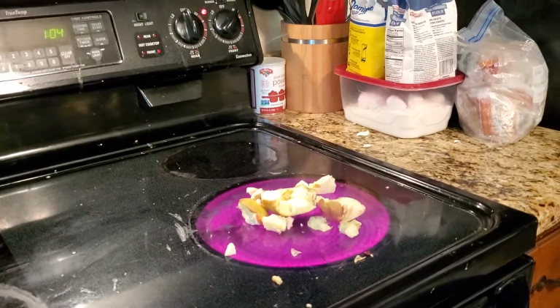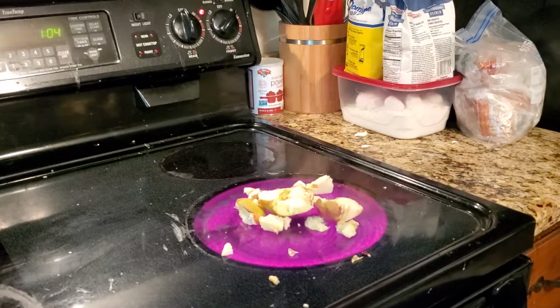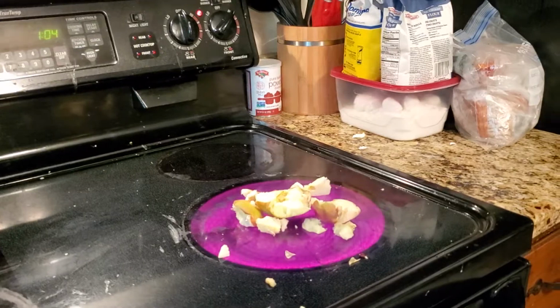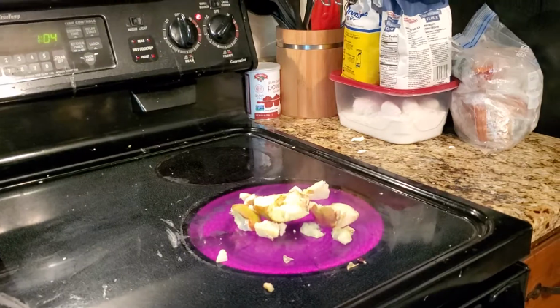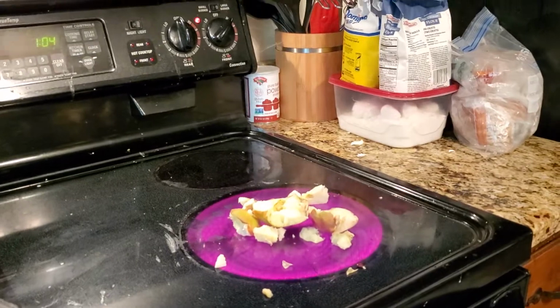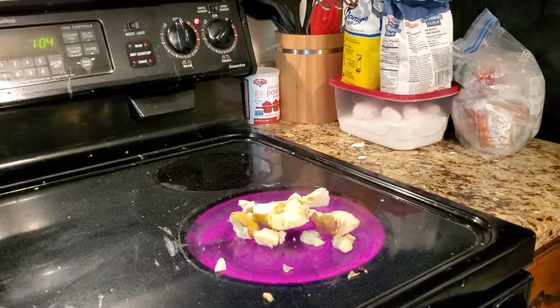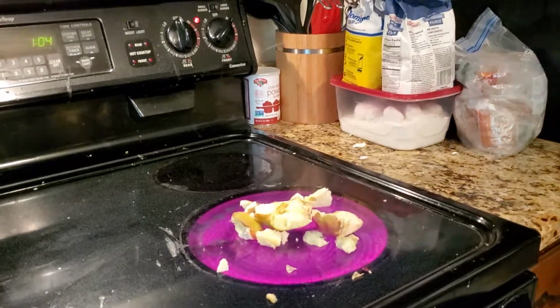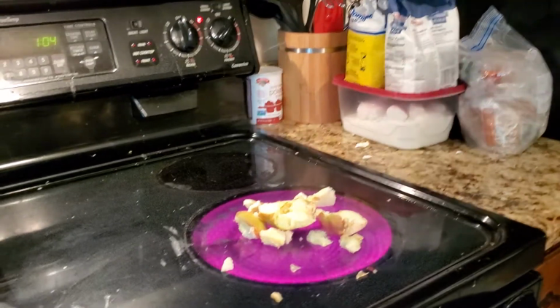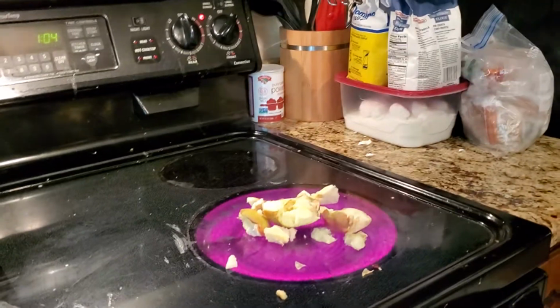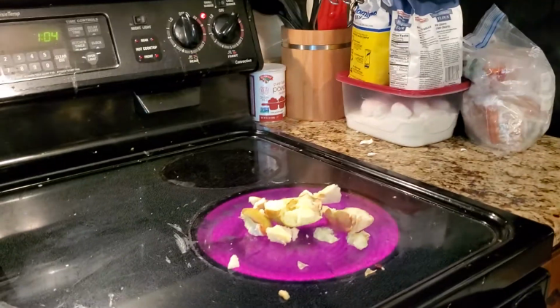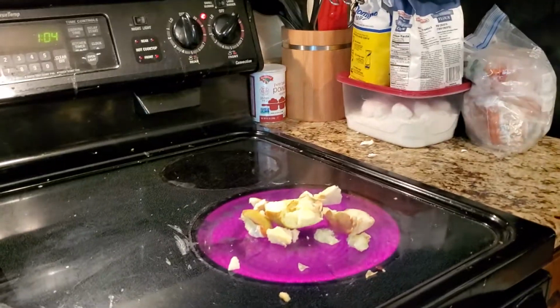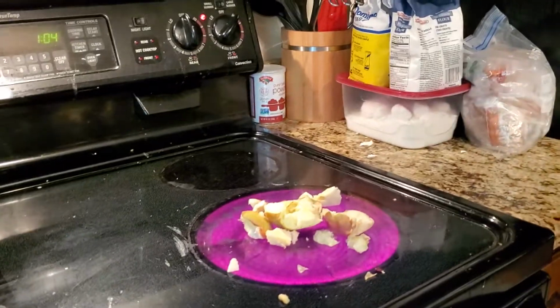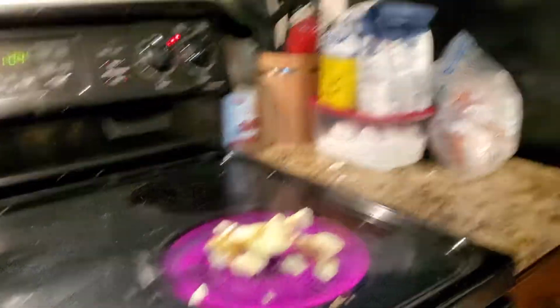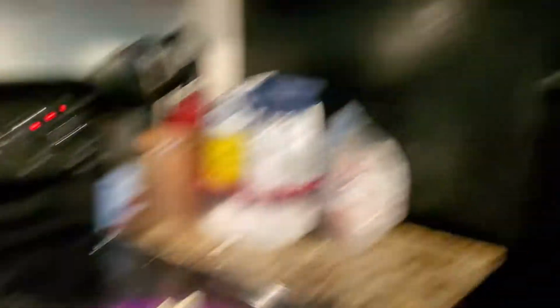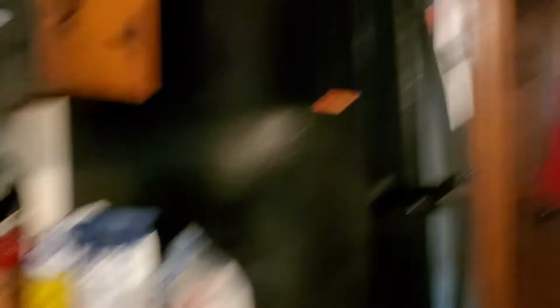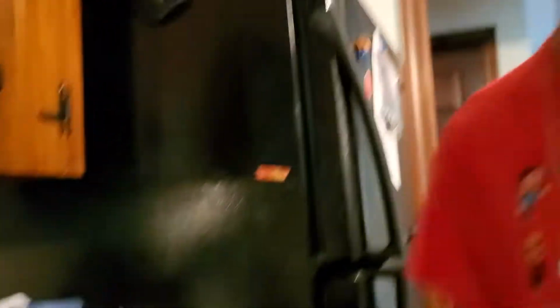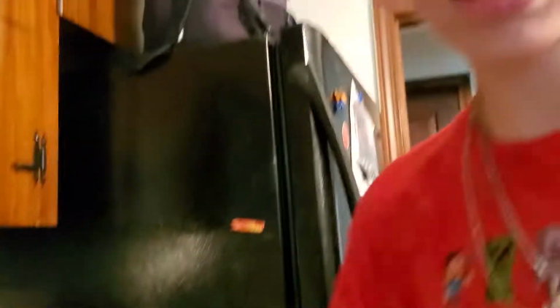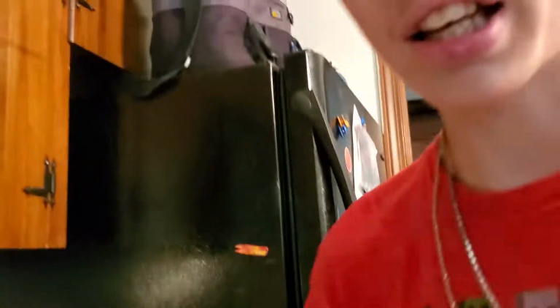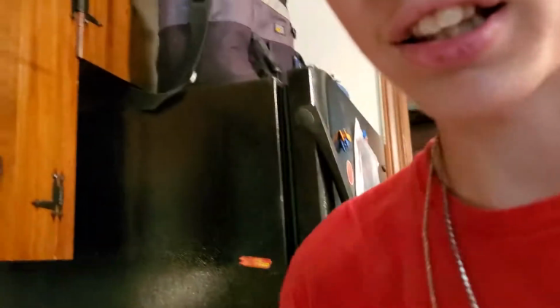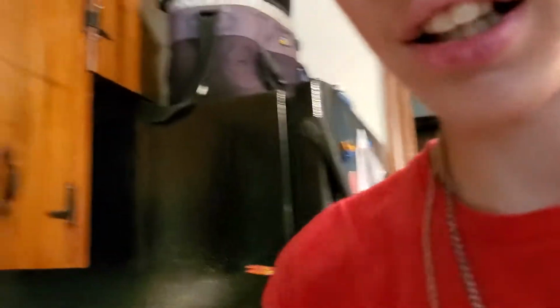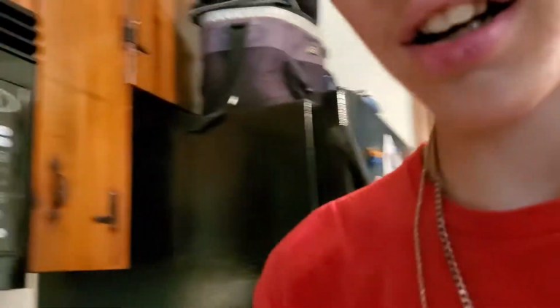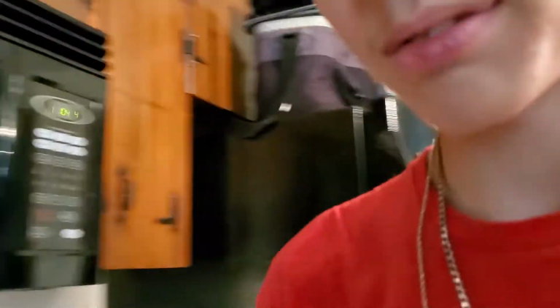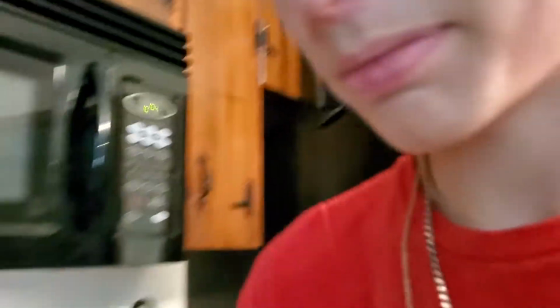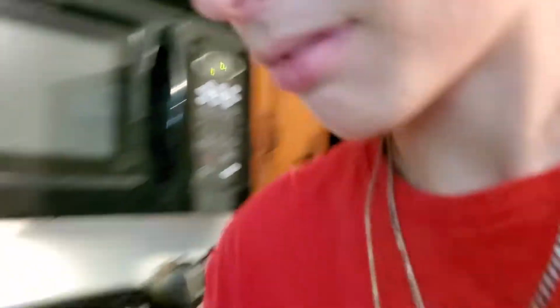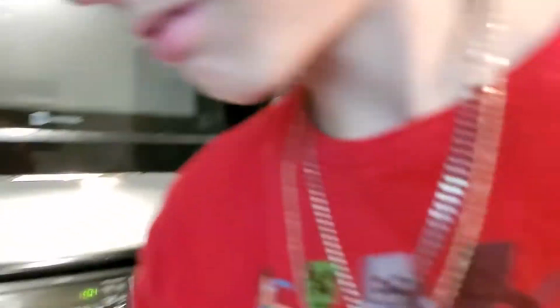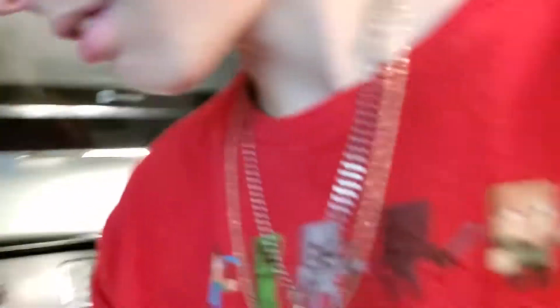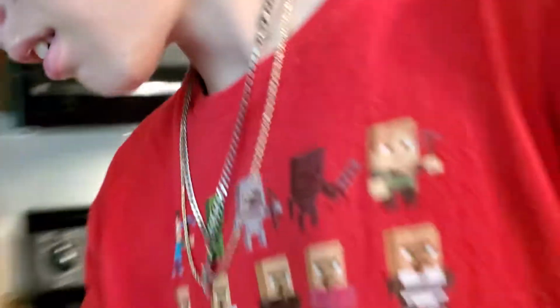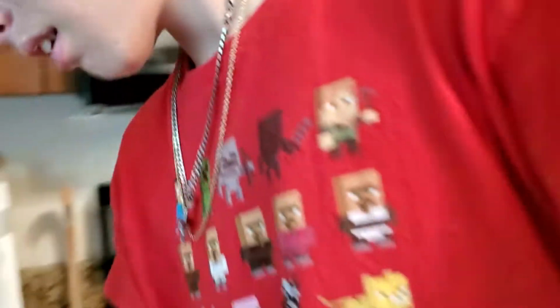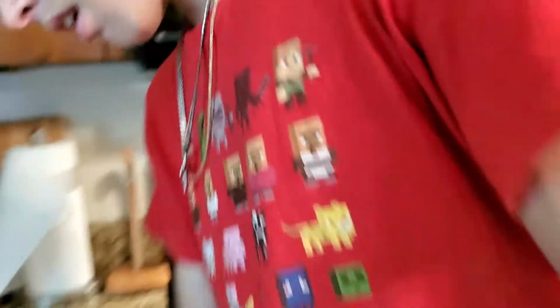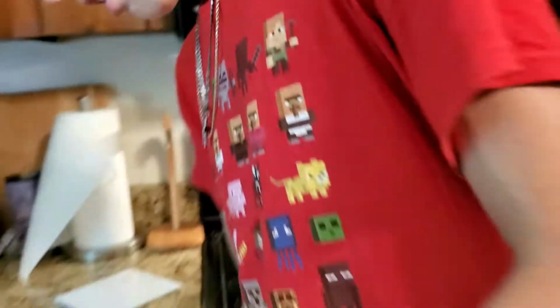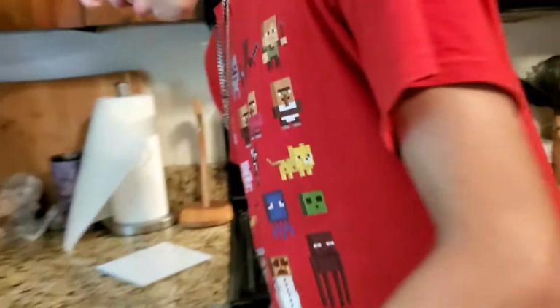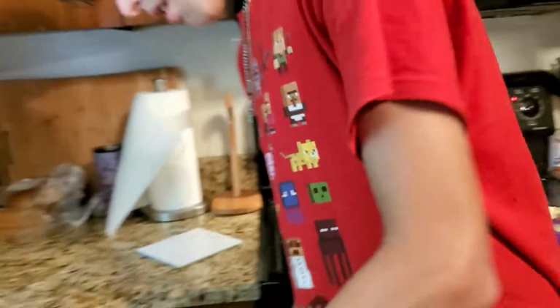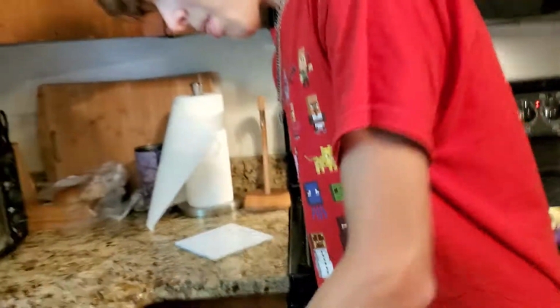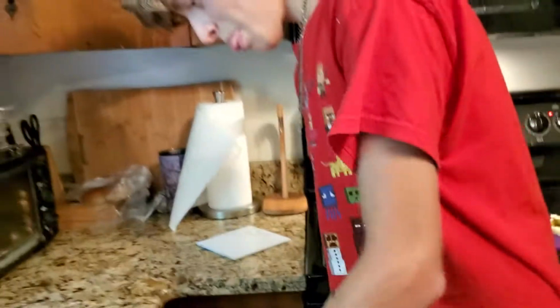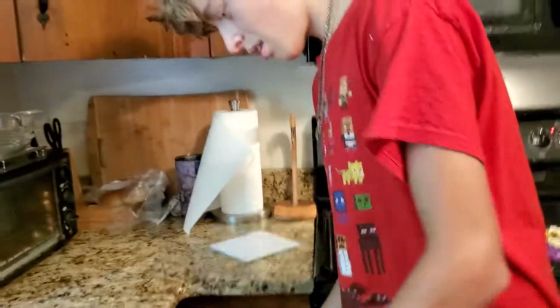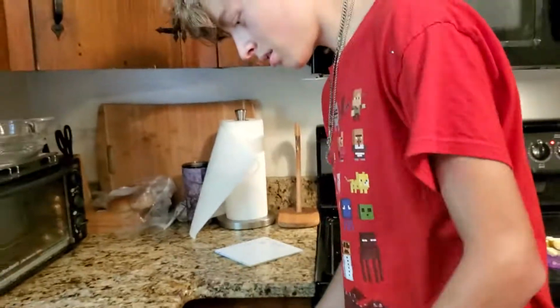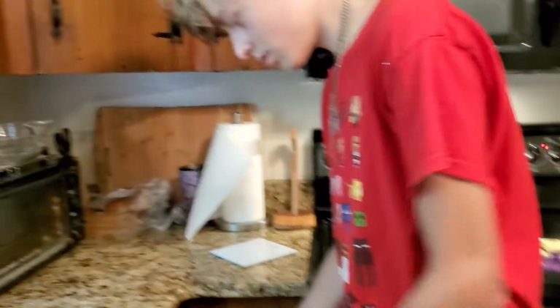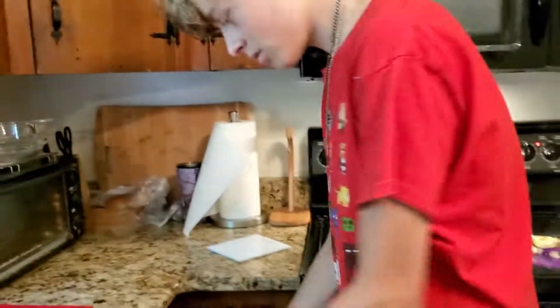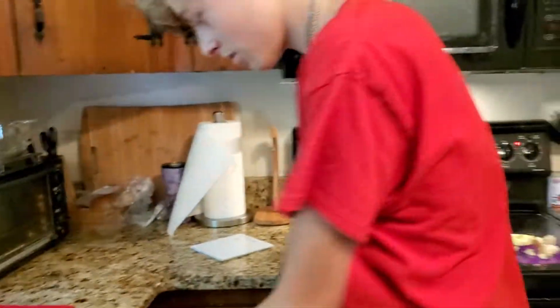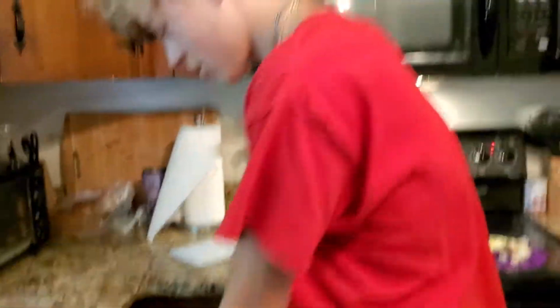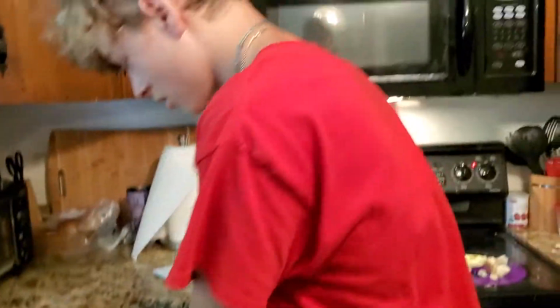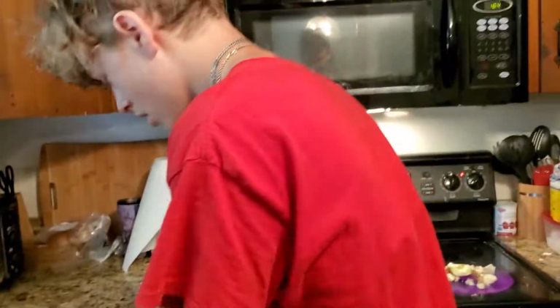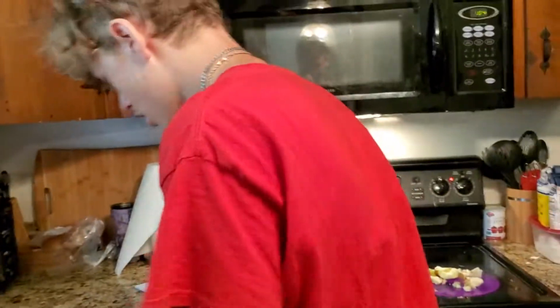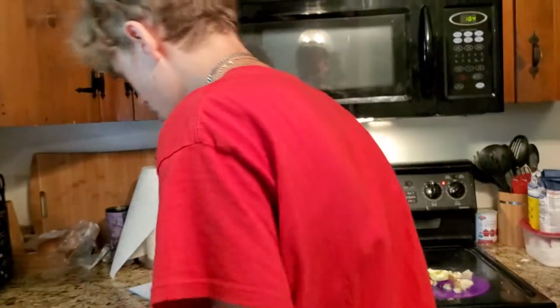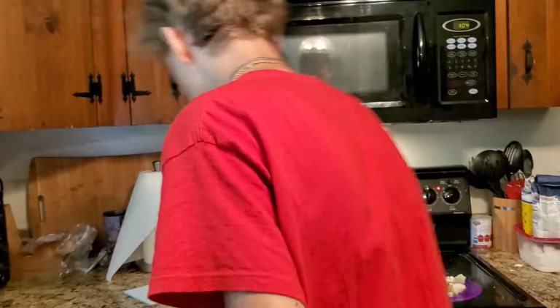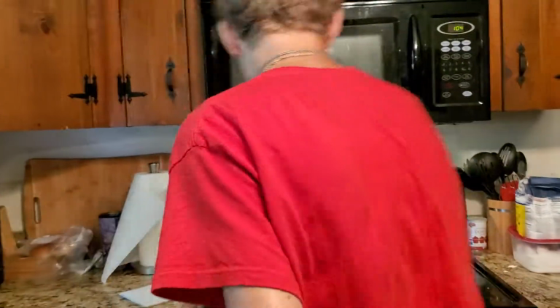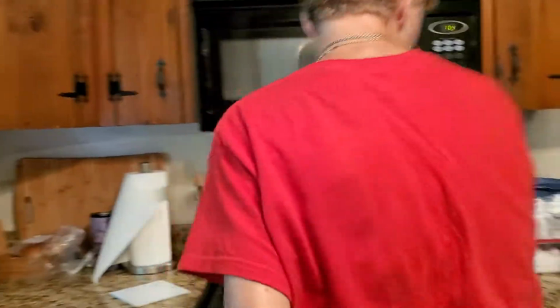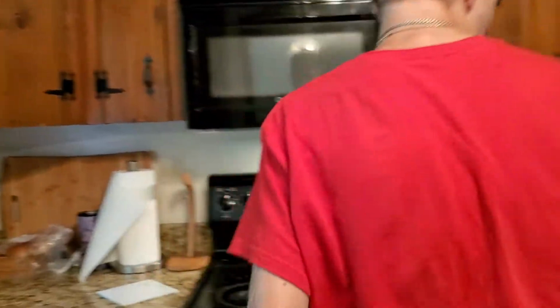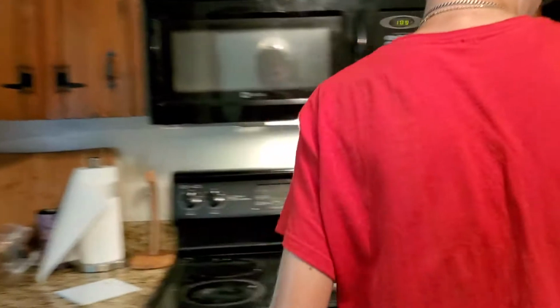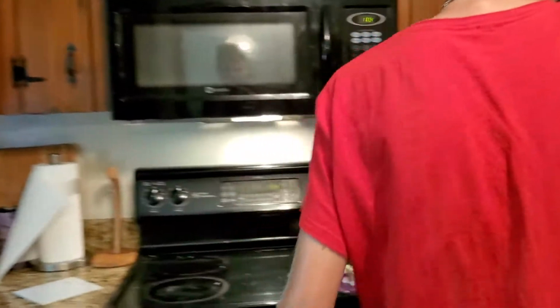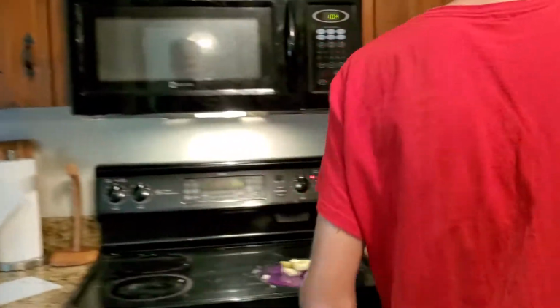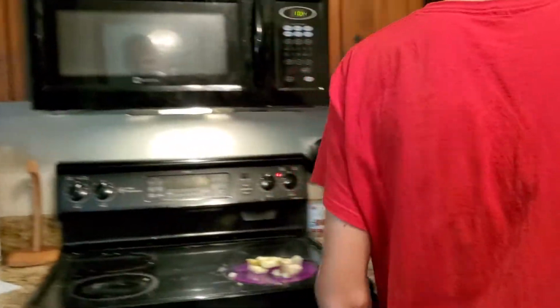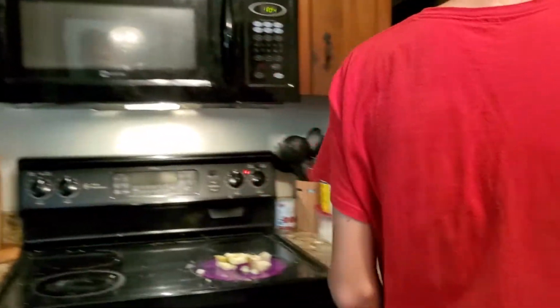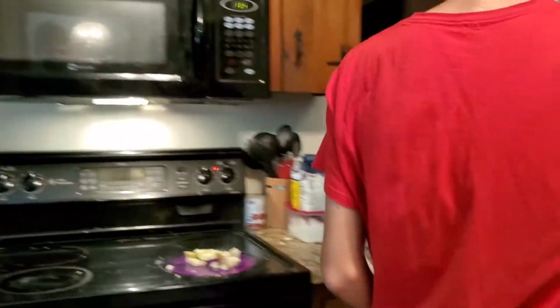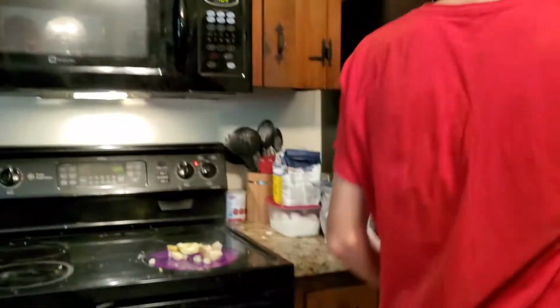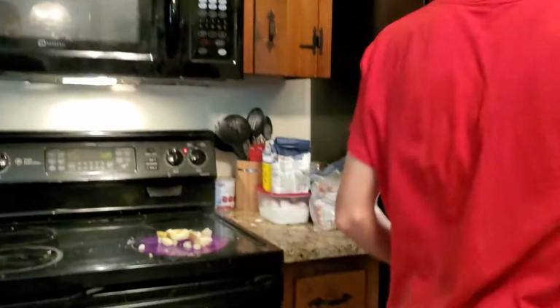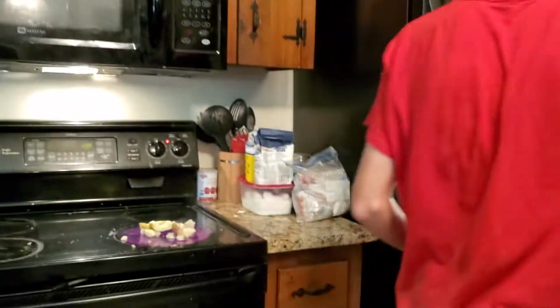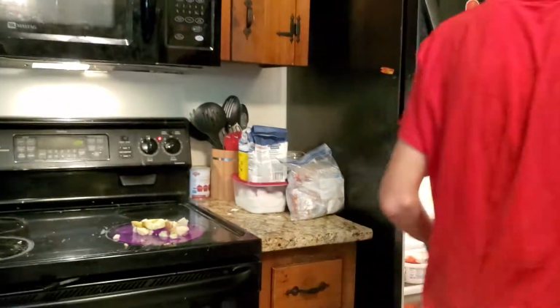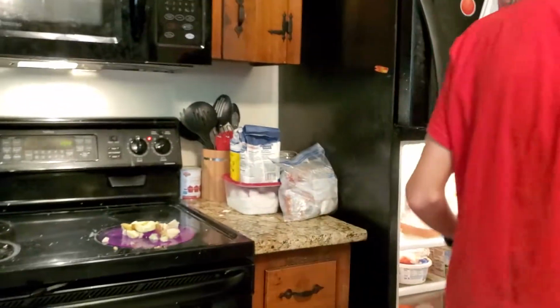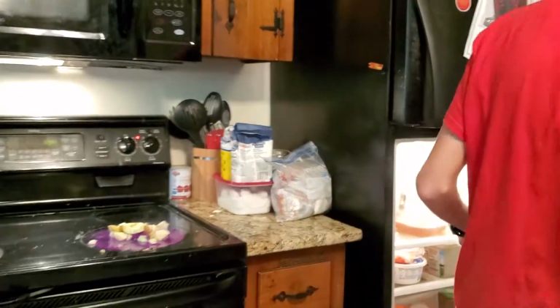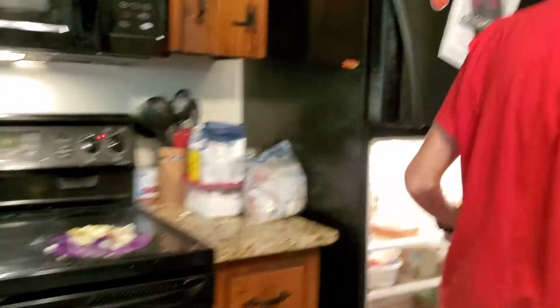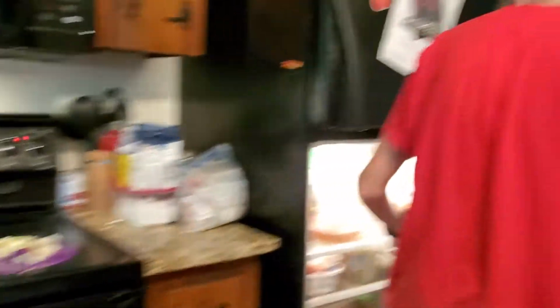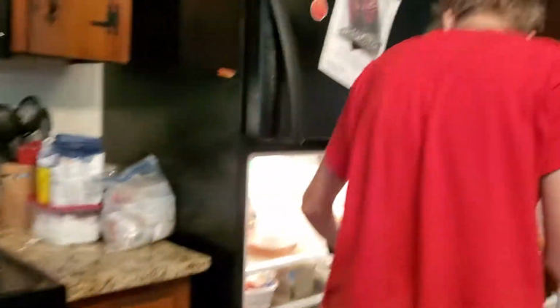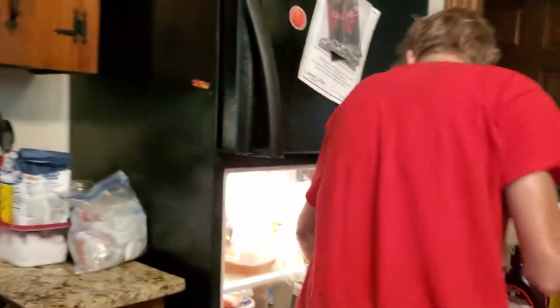And you always want to make sure you get an egg in there. You just want to make sure that you always get one egg.